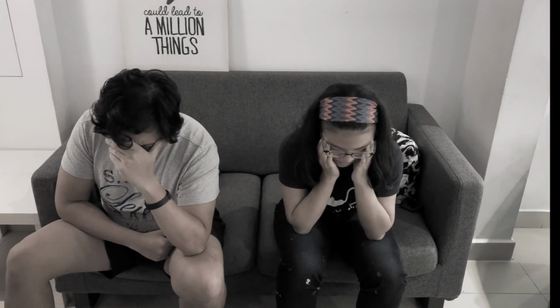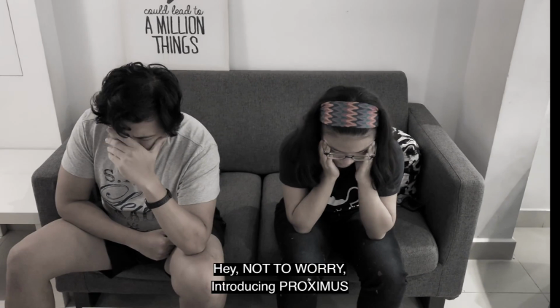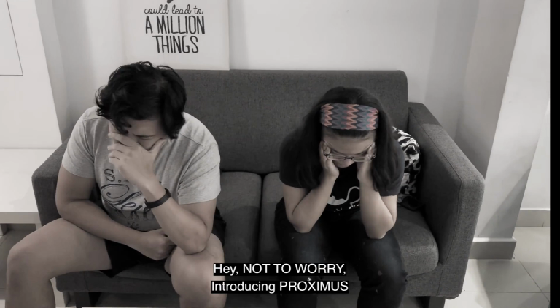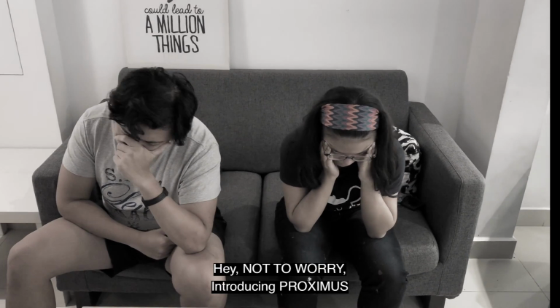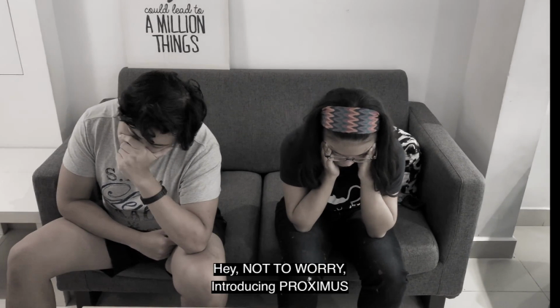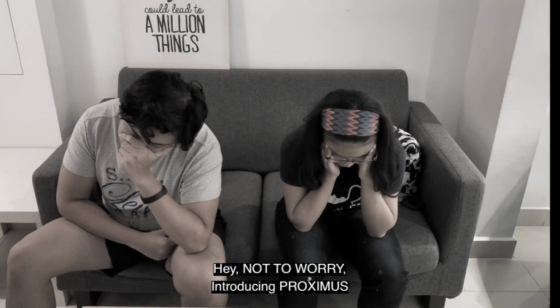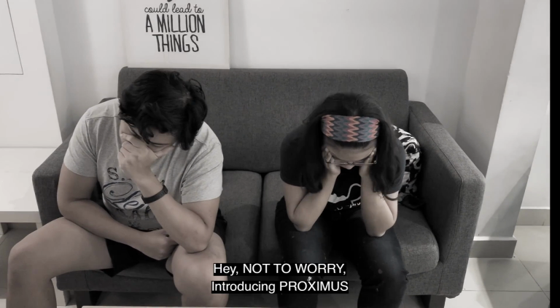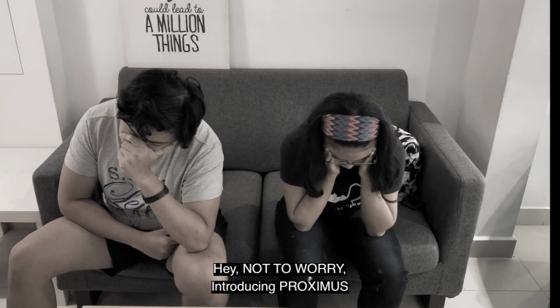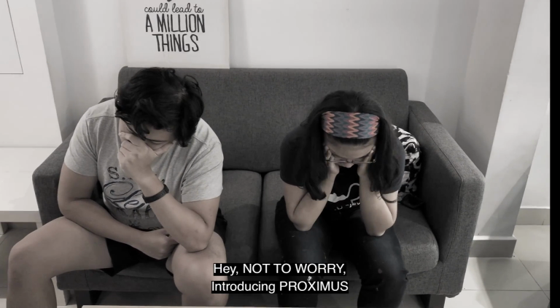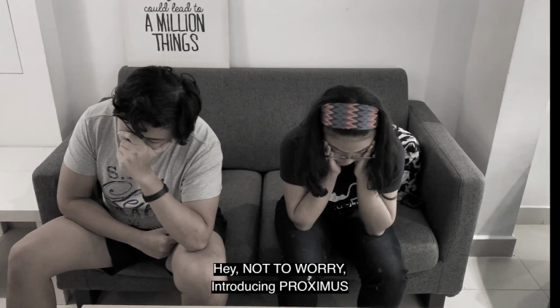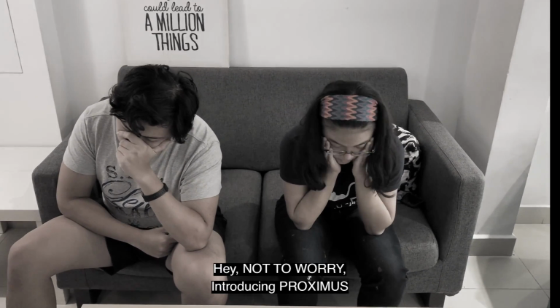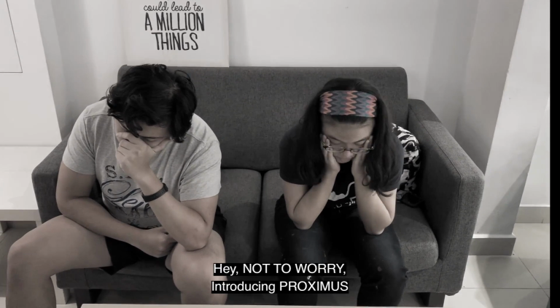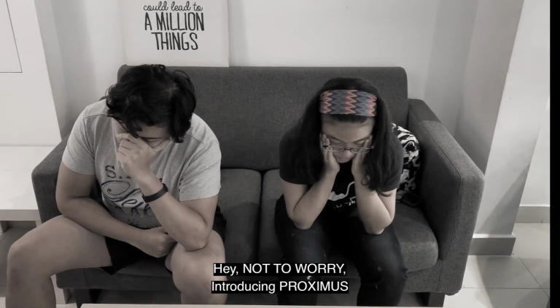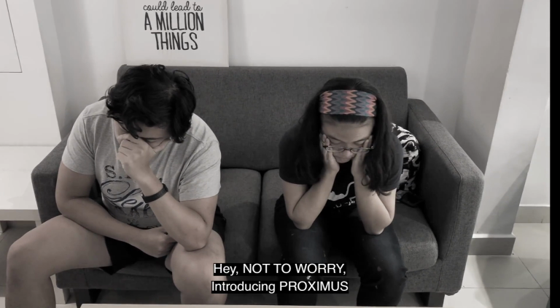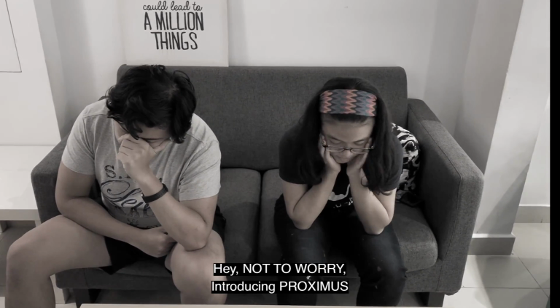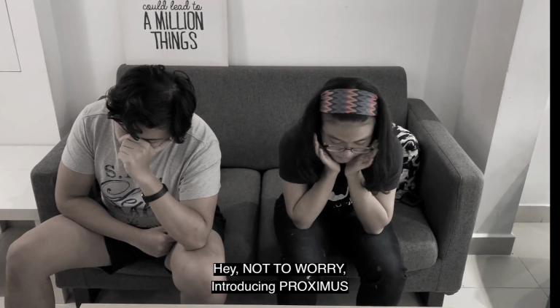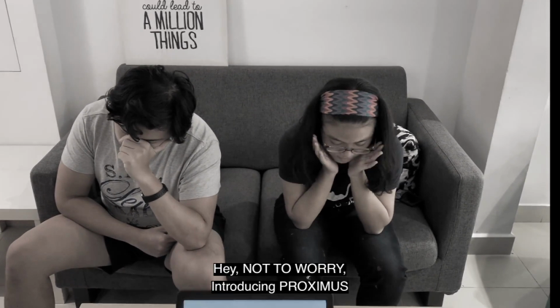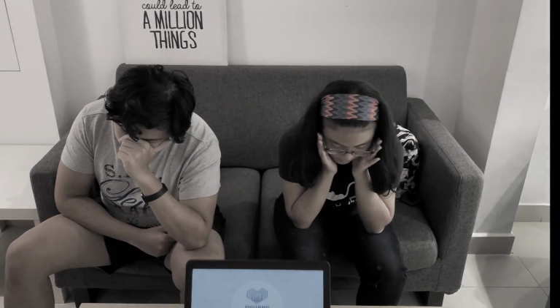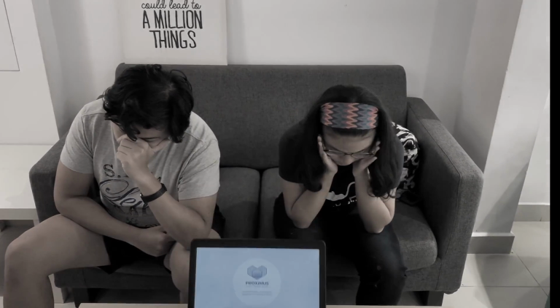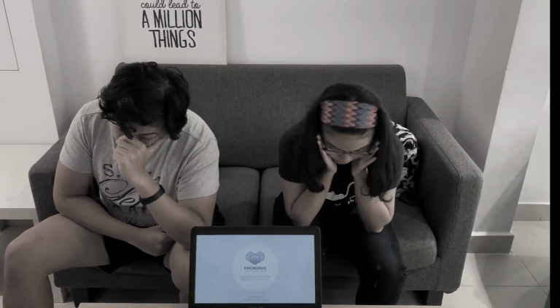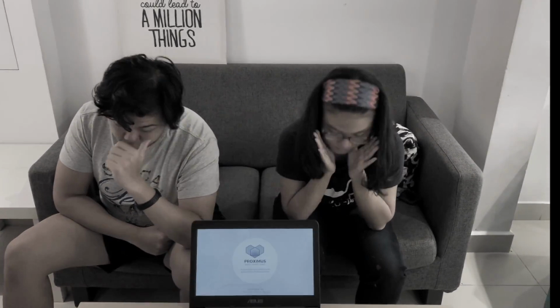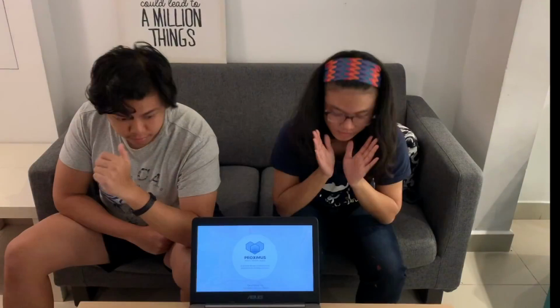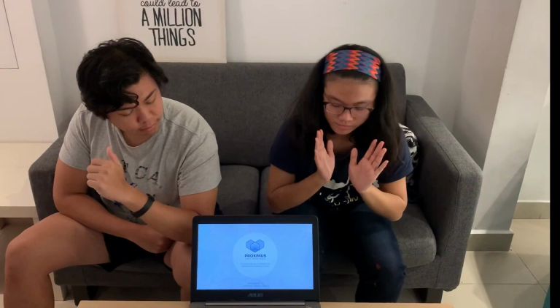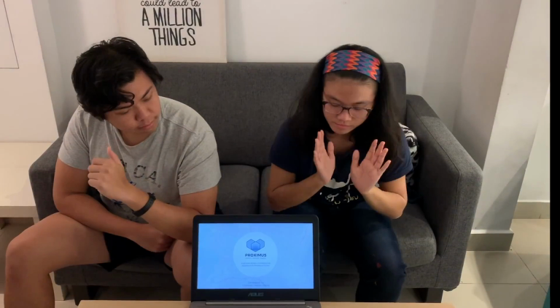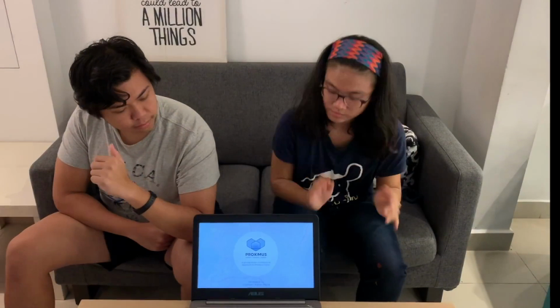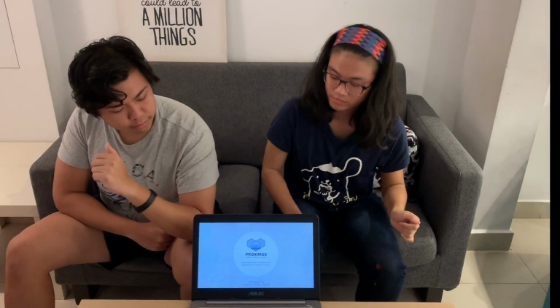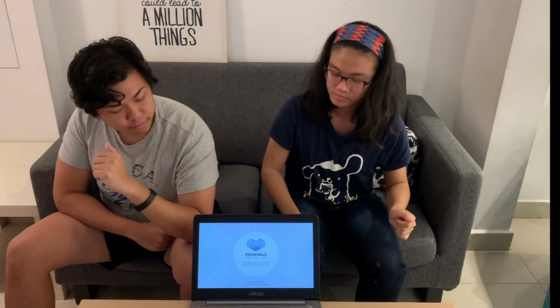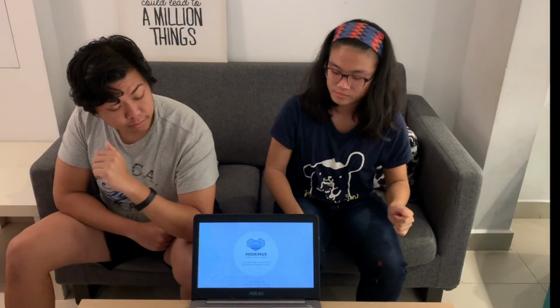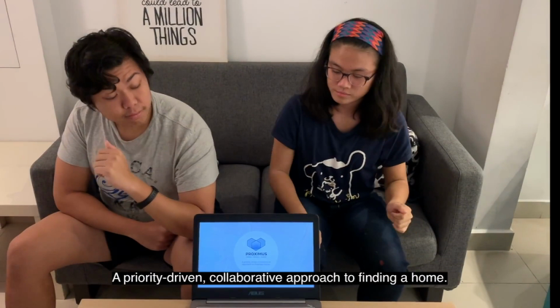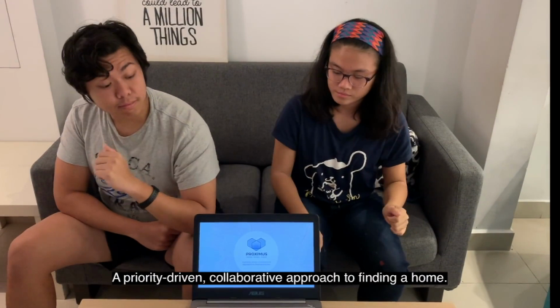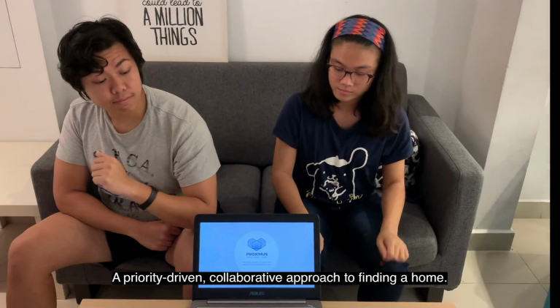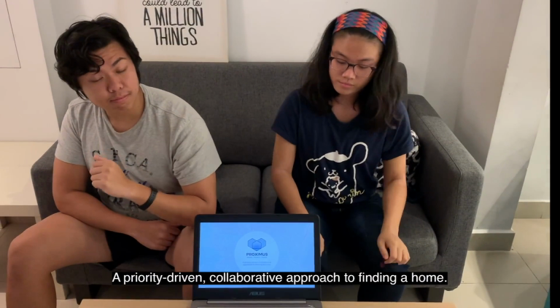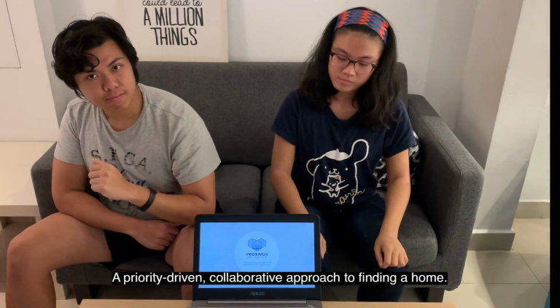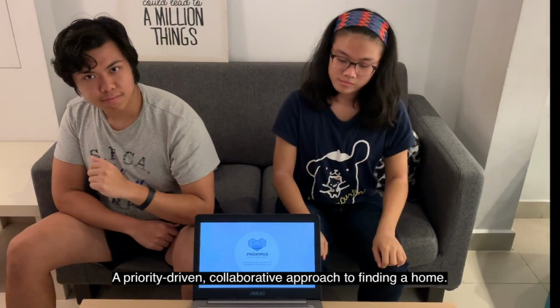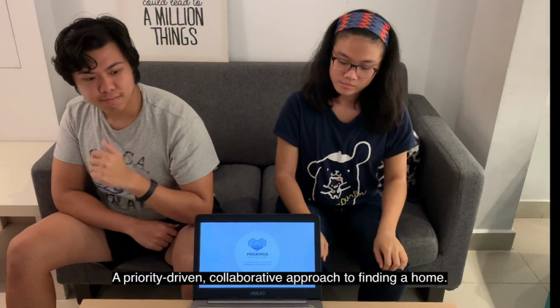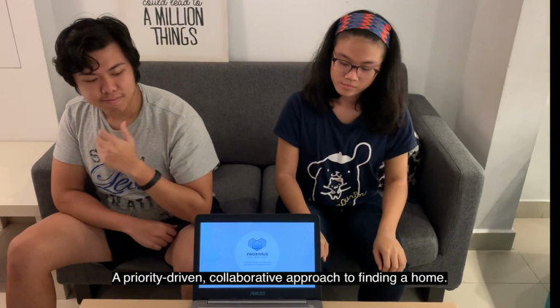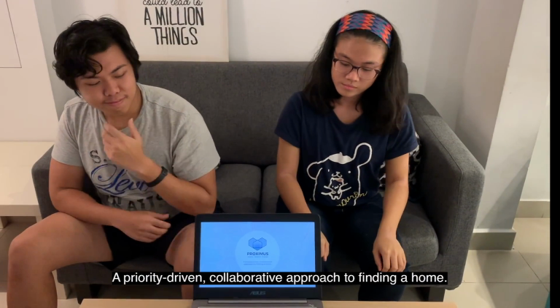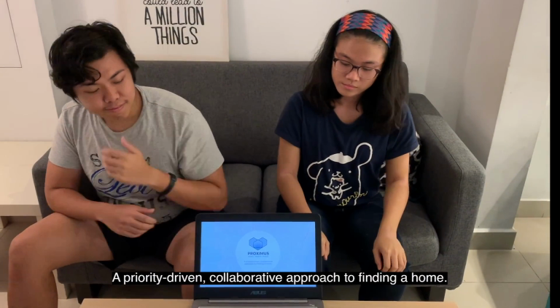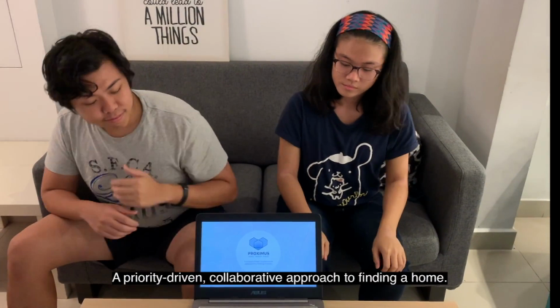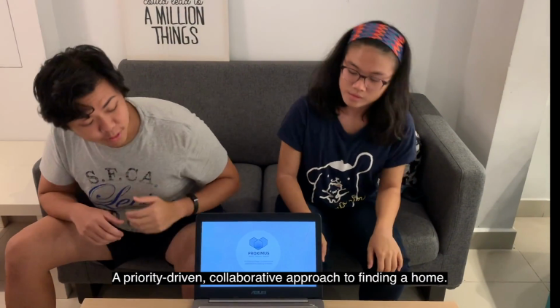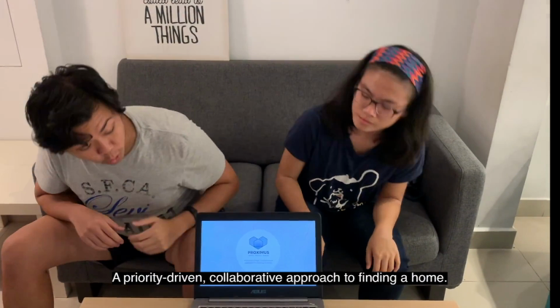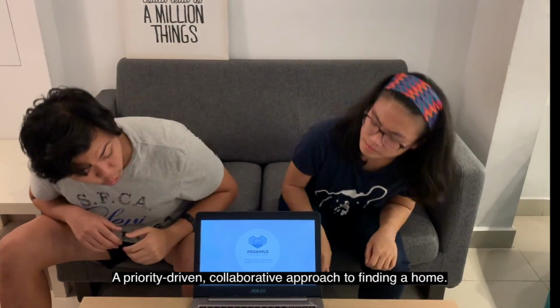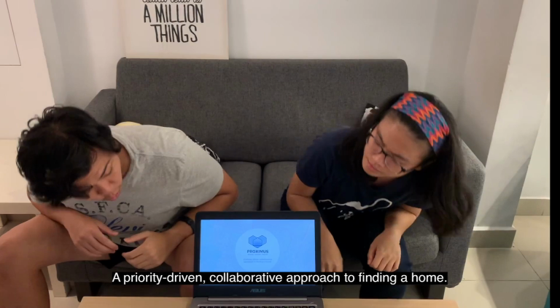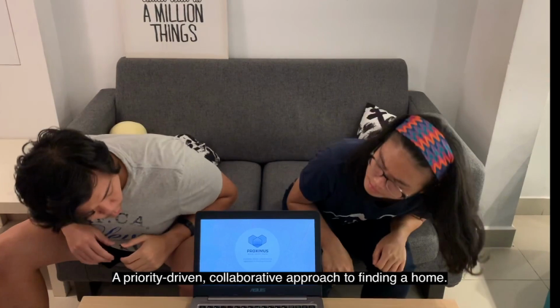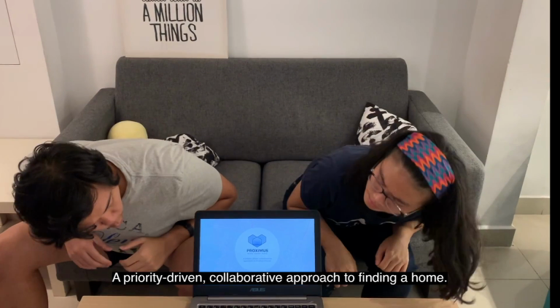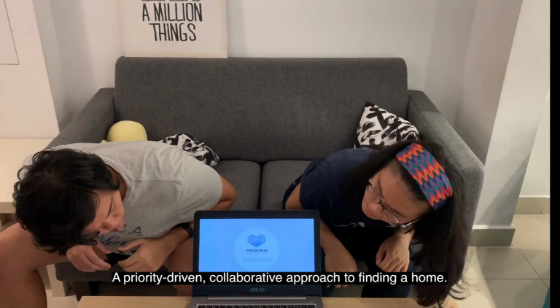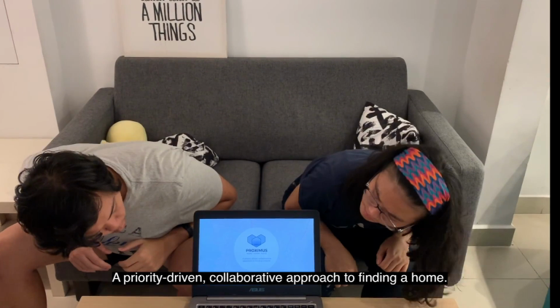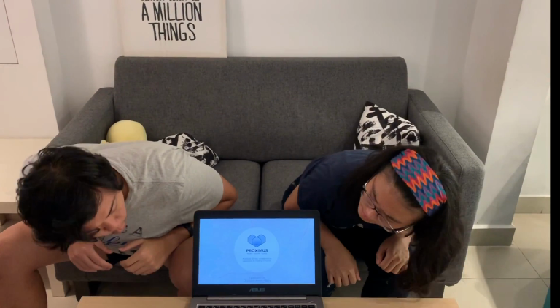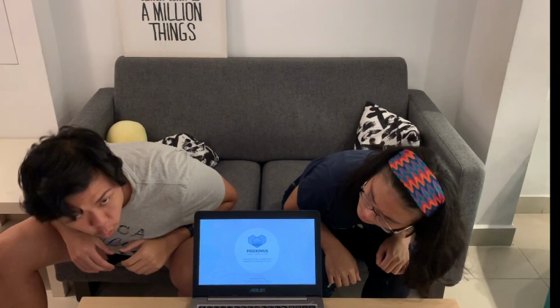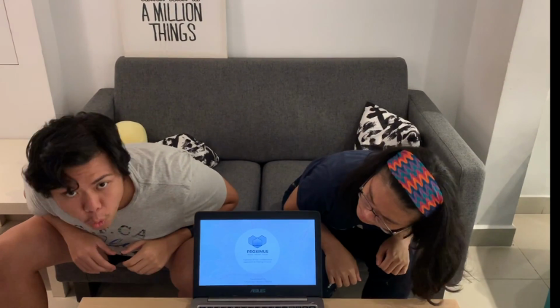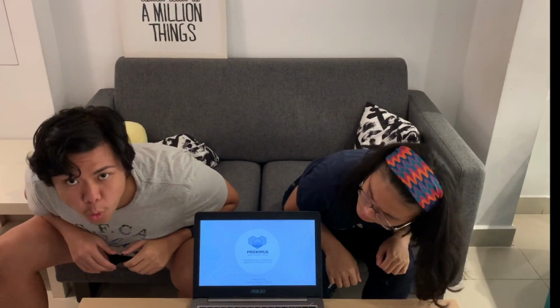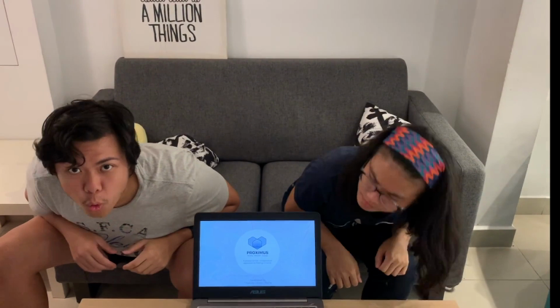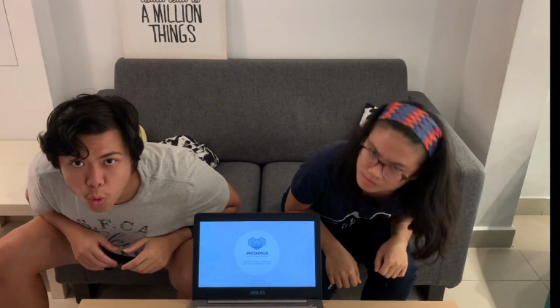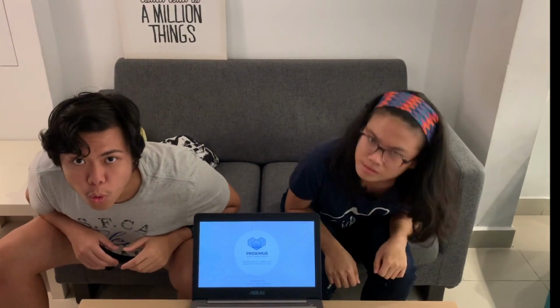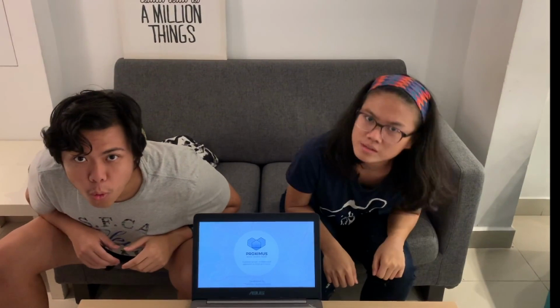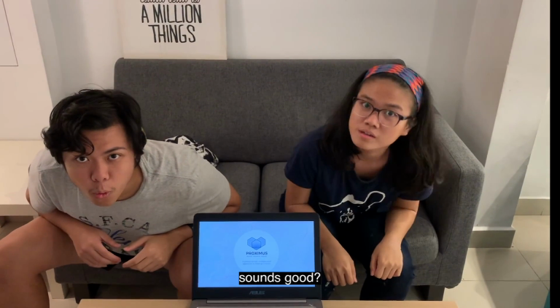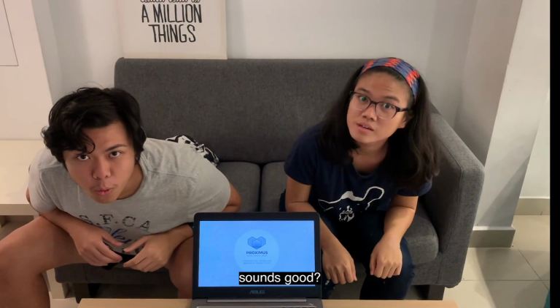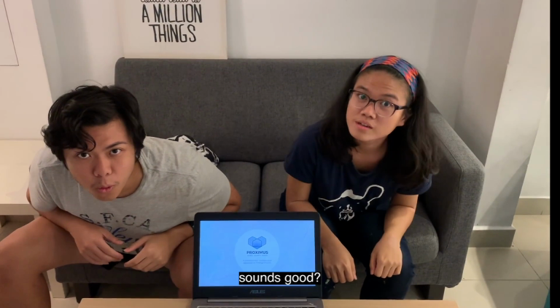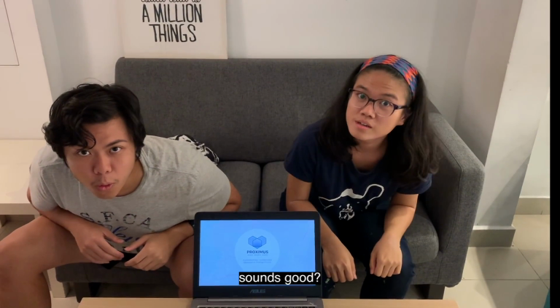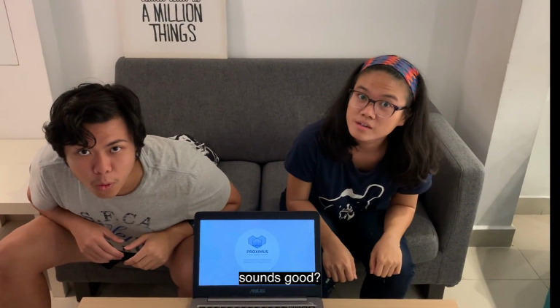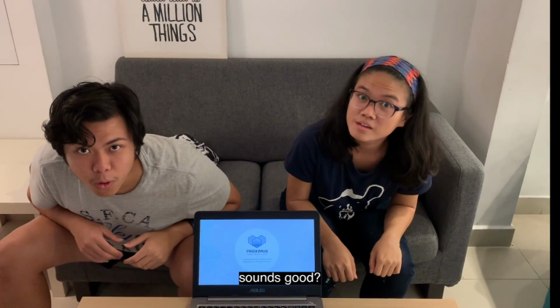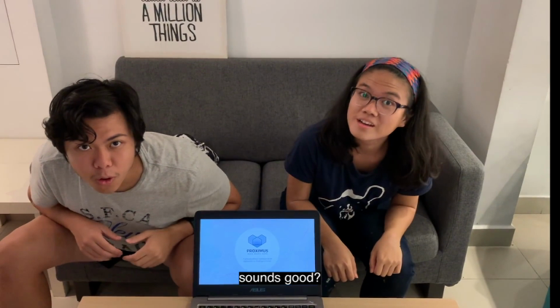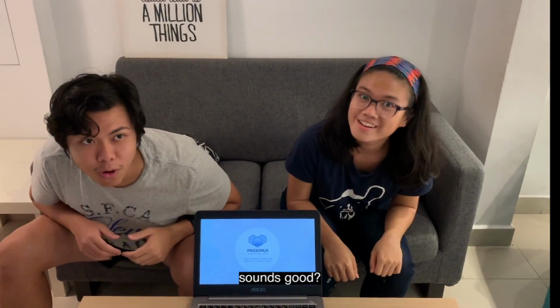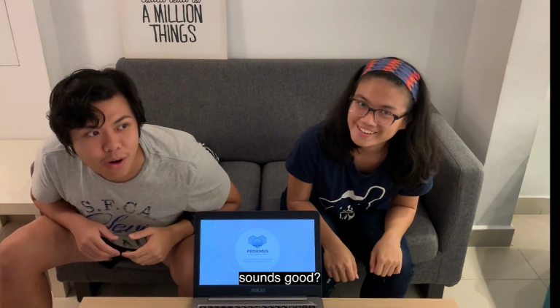Hey, not to worry! Introducing Proximus — a priority-driven, collaborative approach to finding a home. Sounds good!